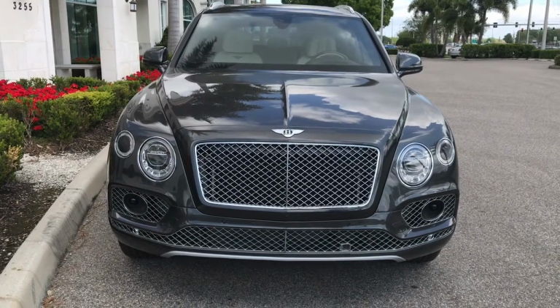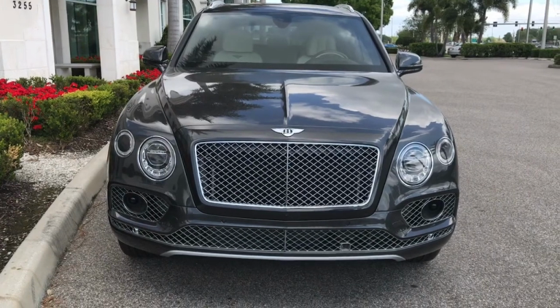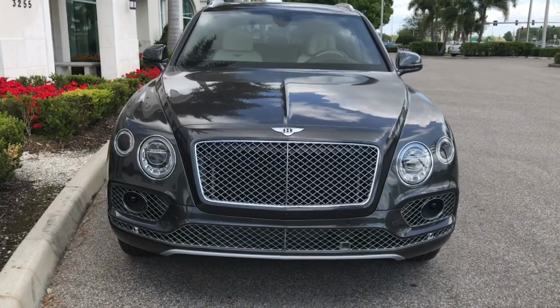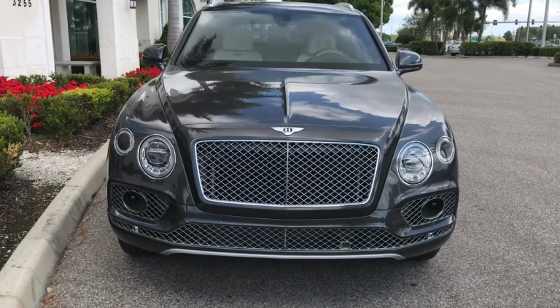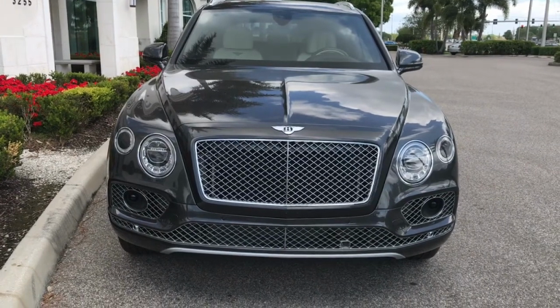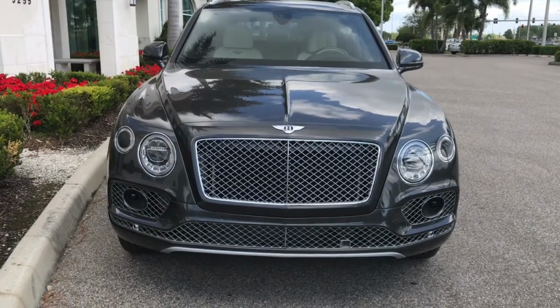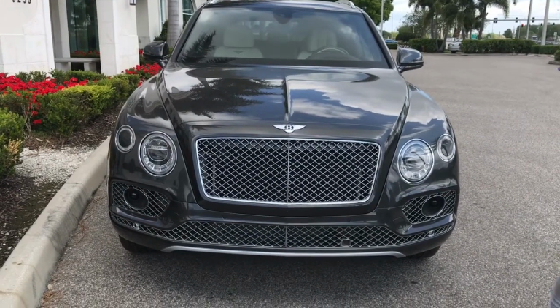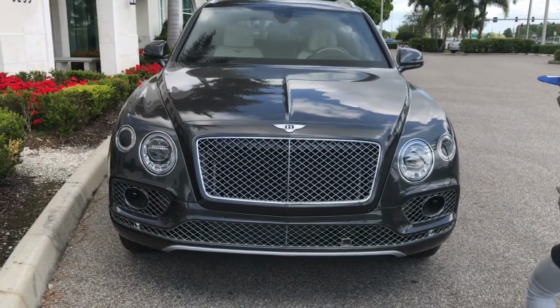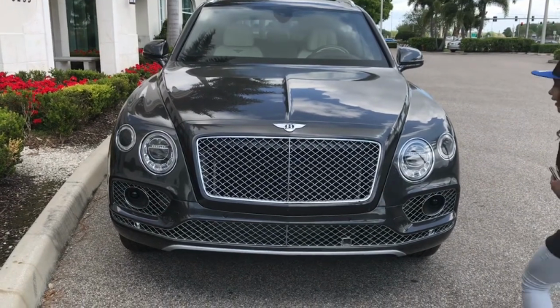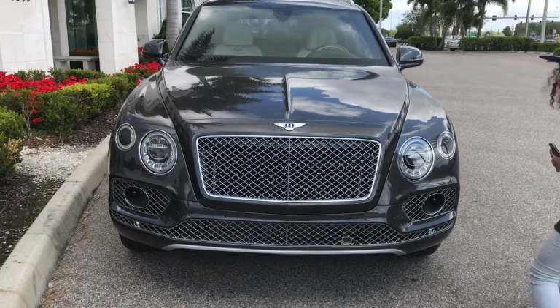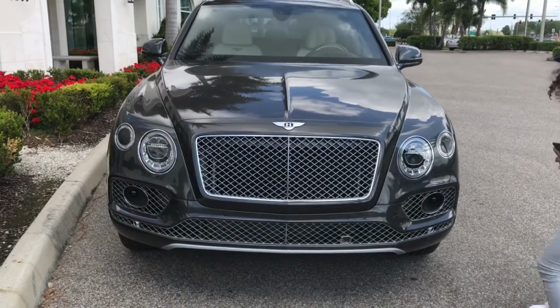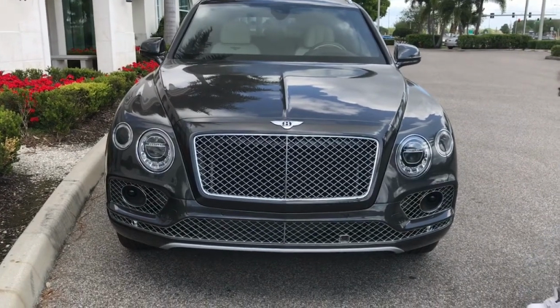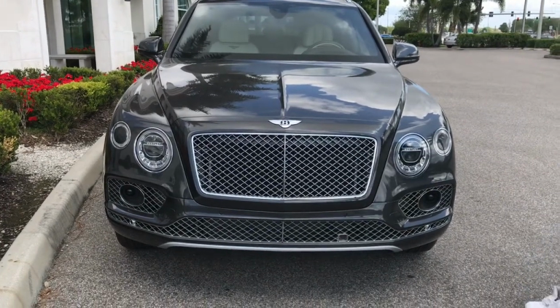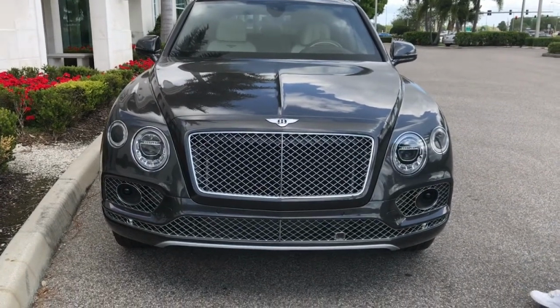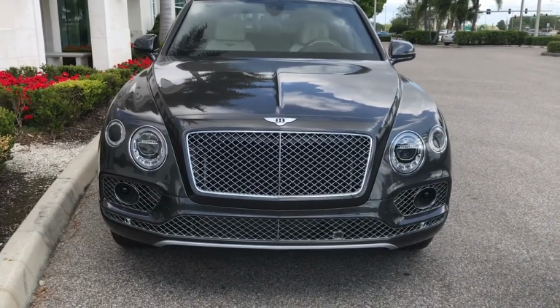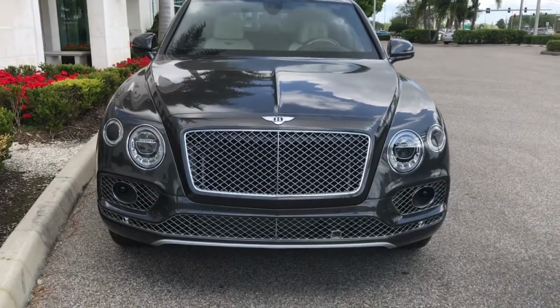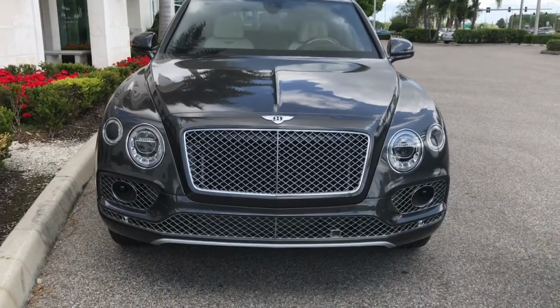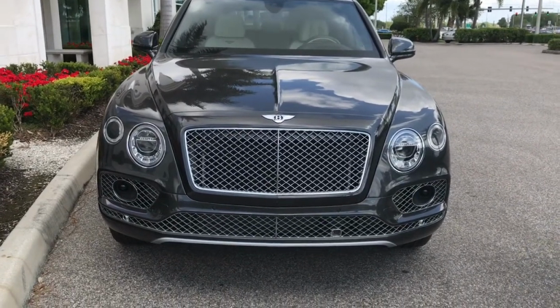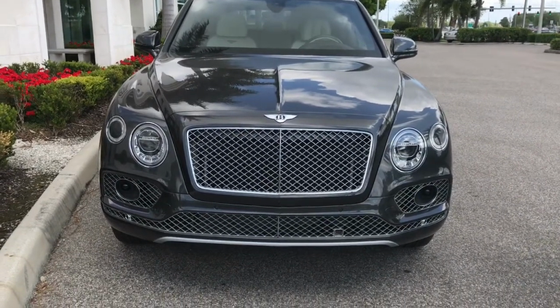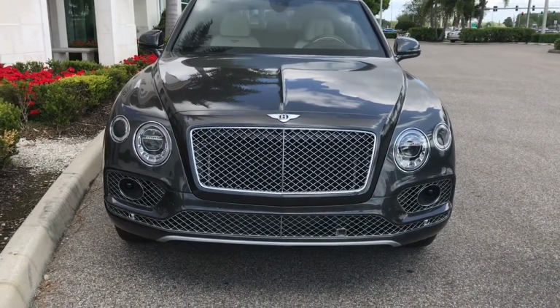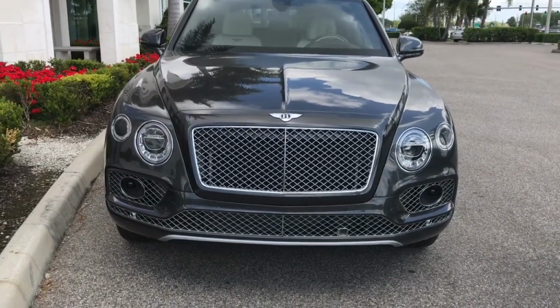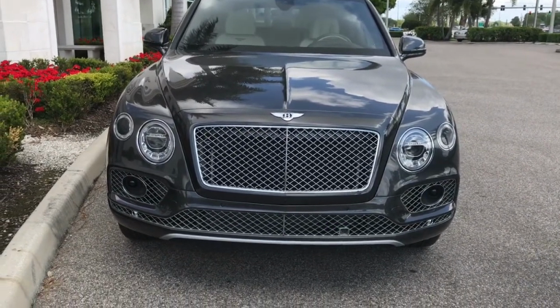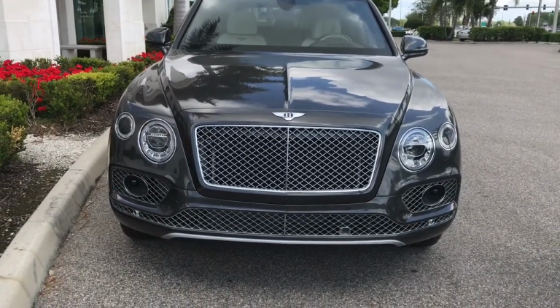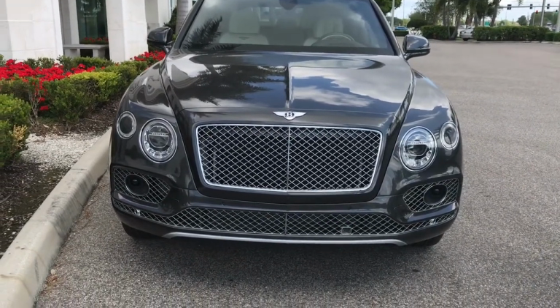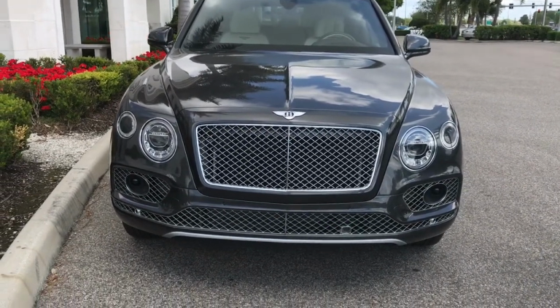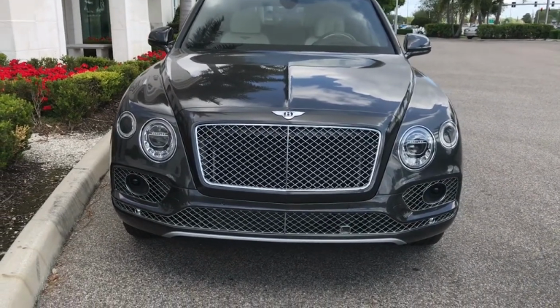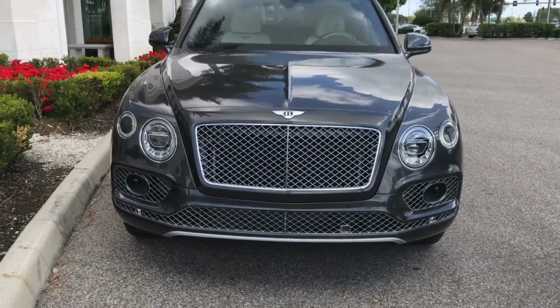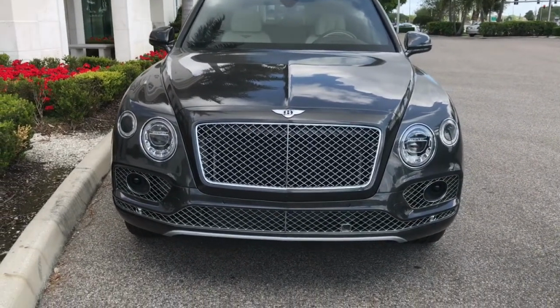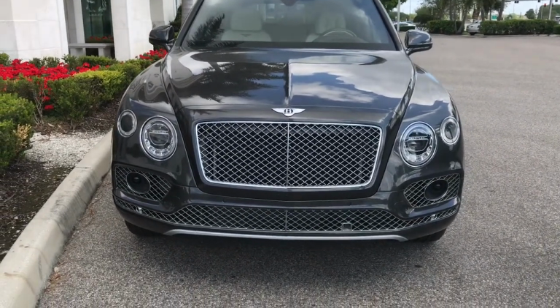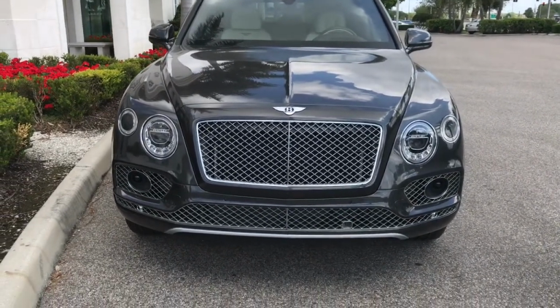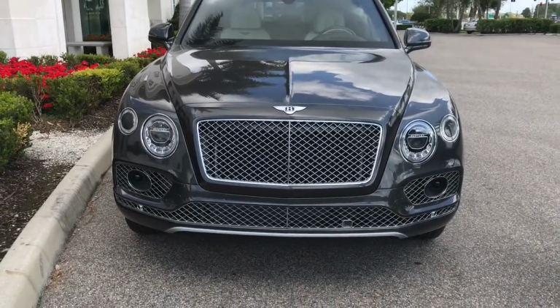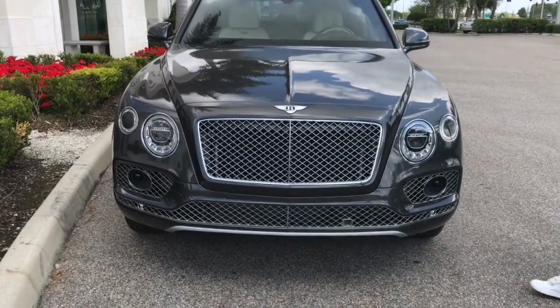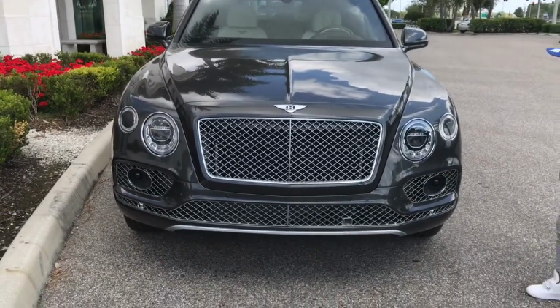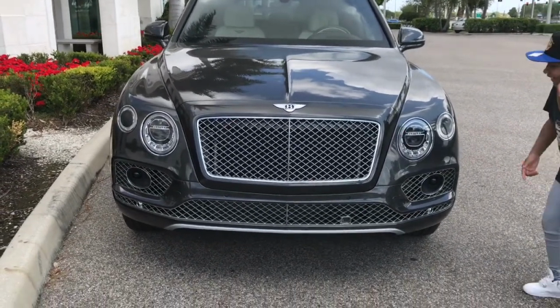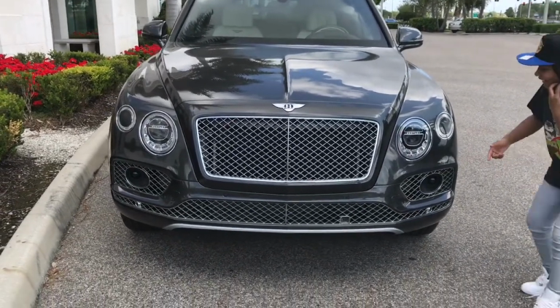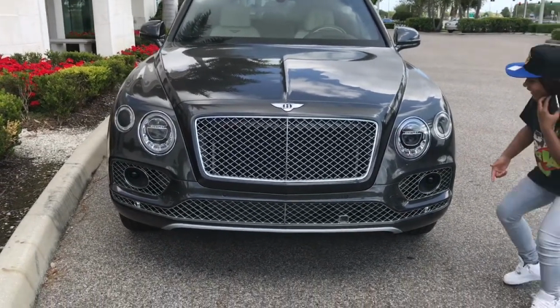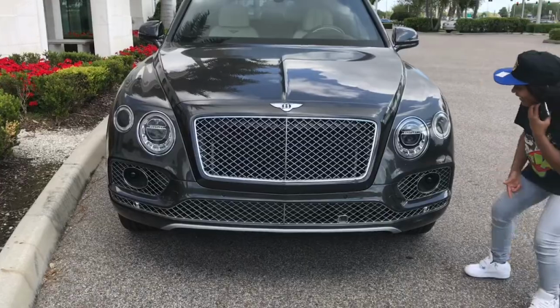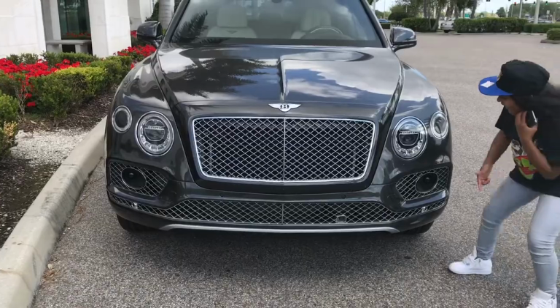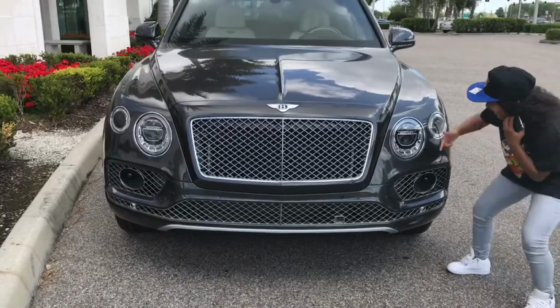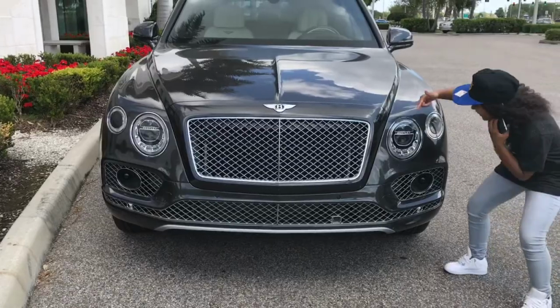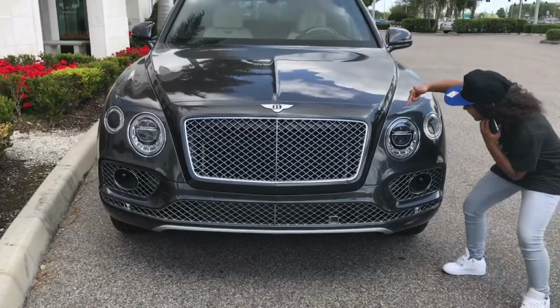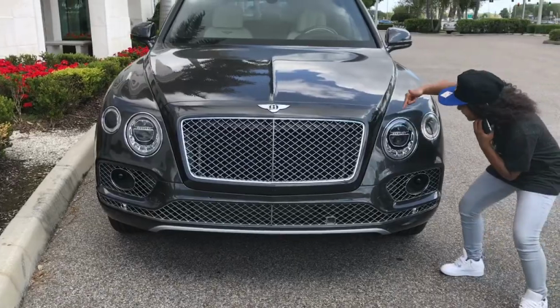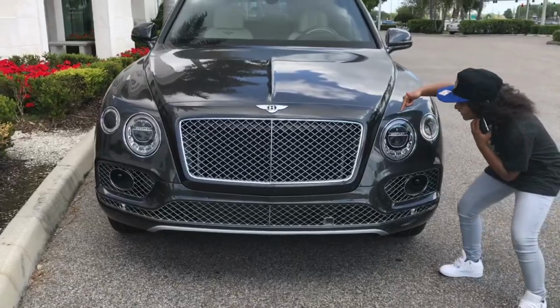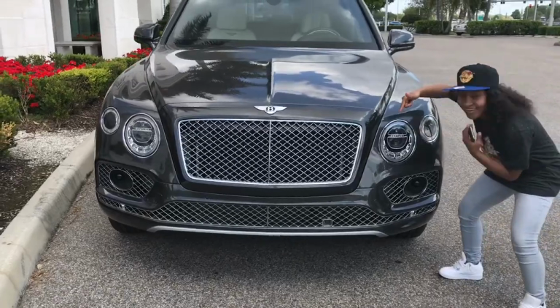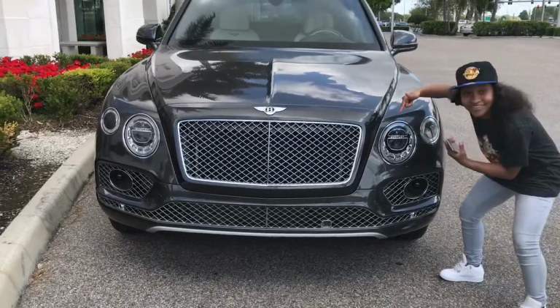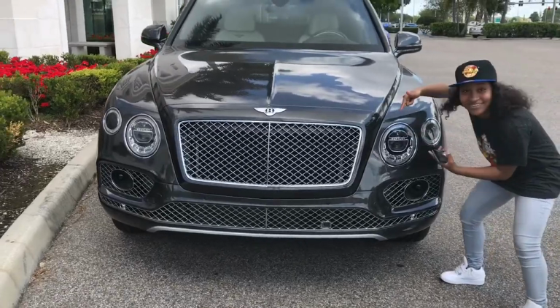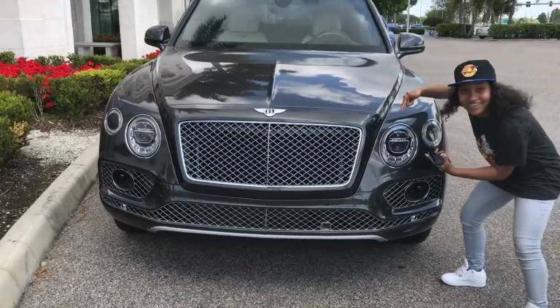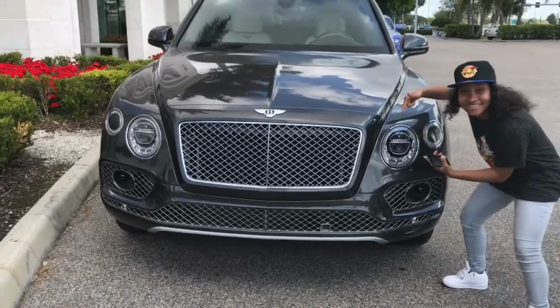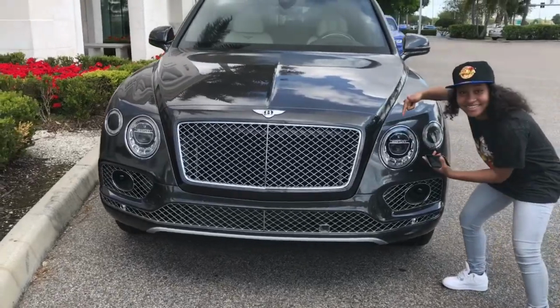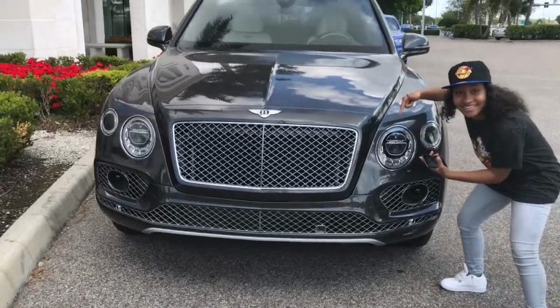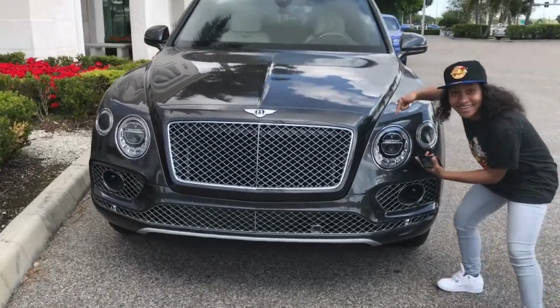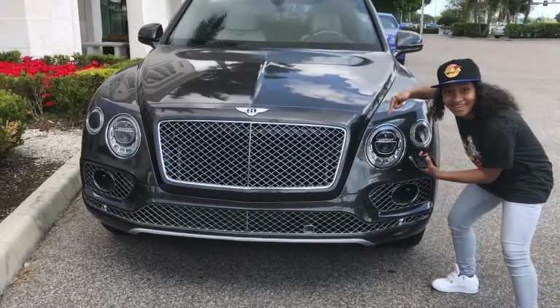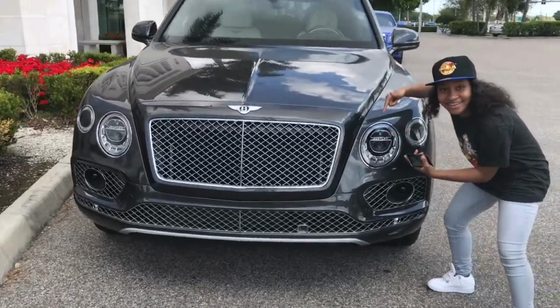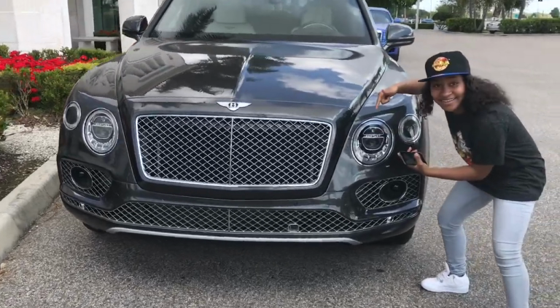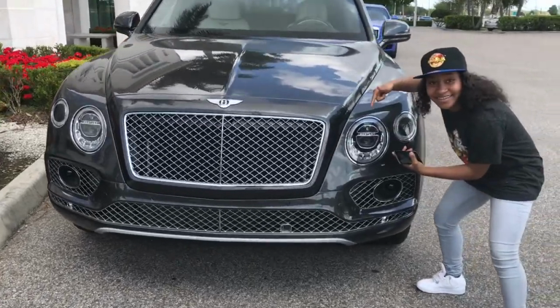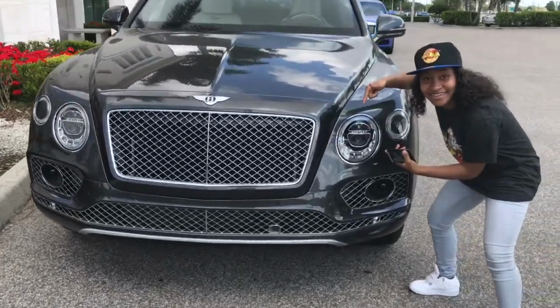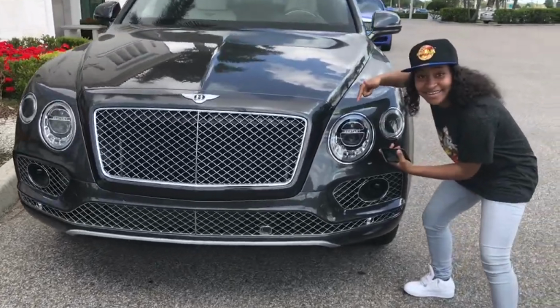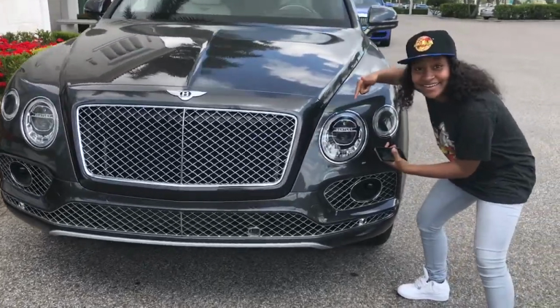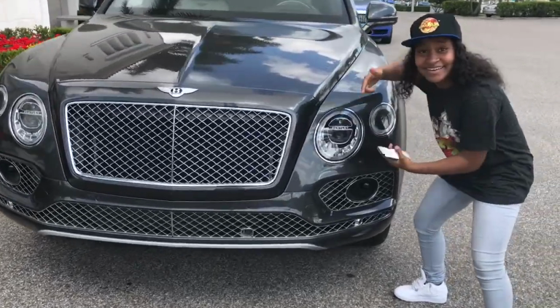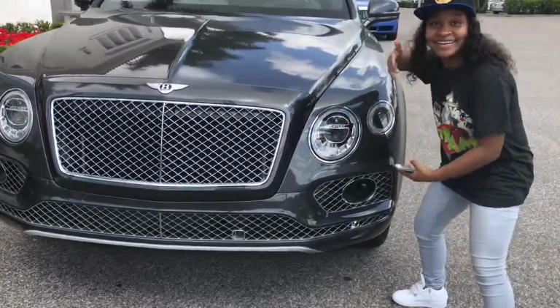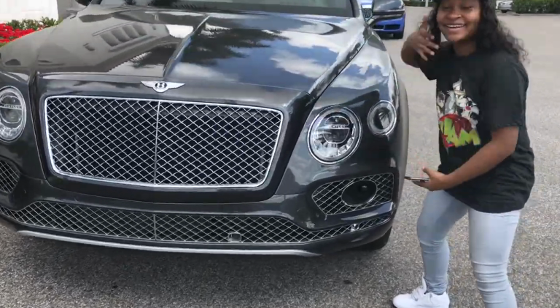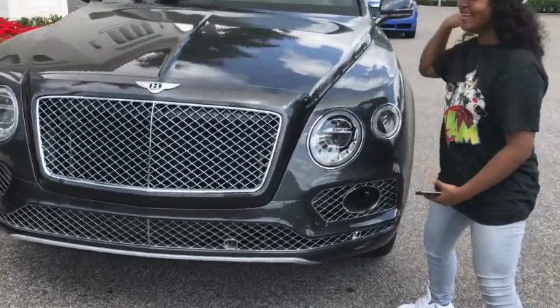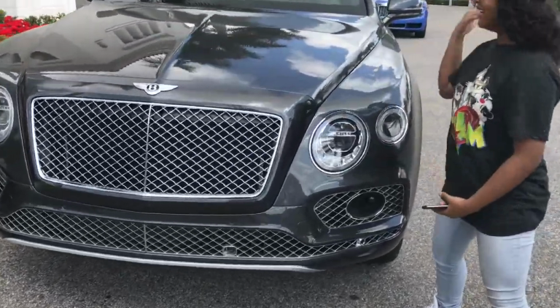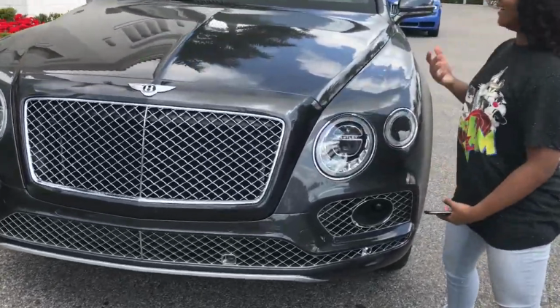Hey man, Bearded King Auto Vlog, coming at you again with another video. Yo, do you see me? We got the brand new Bentley Bentayga.